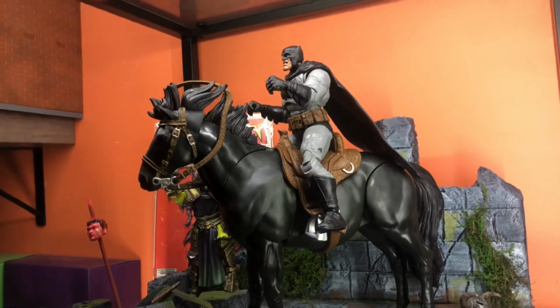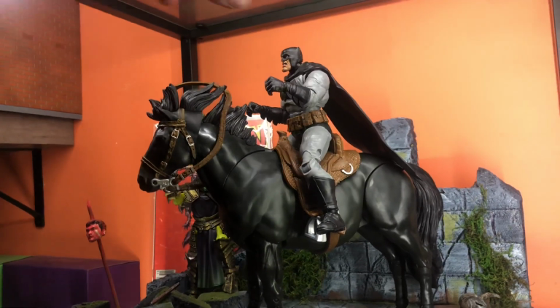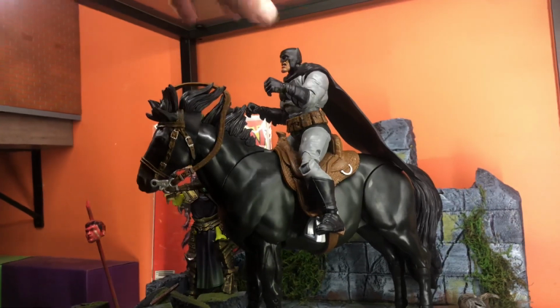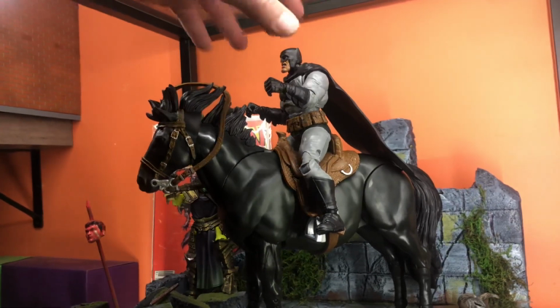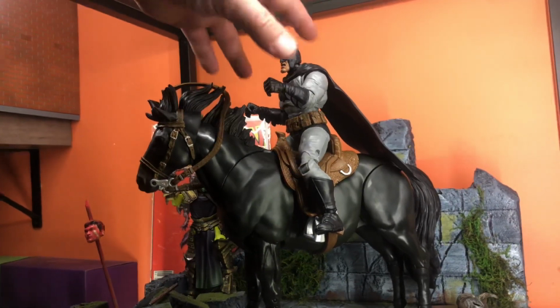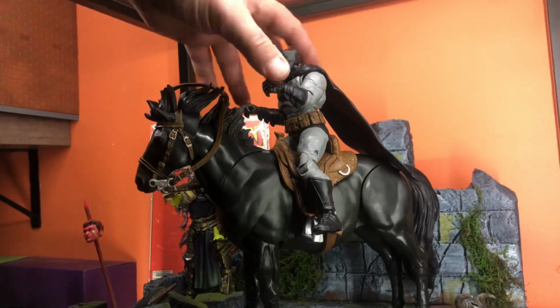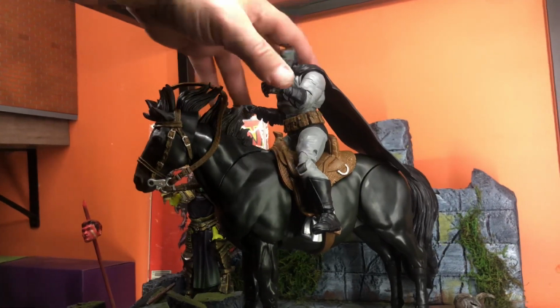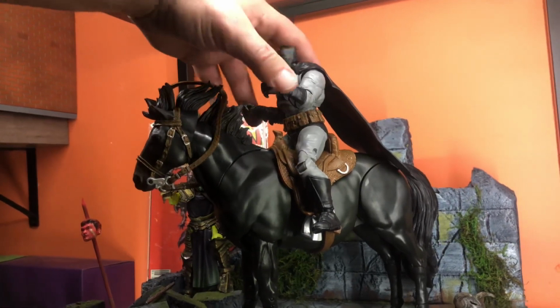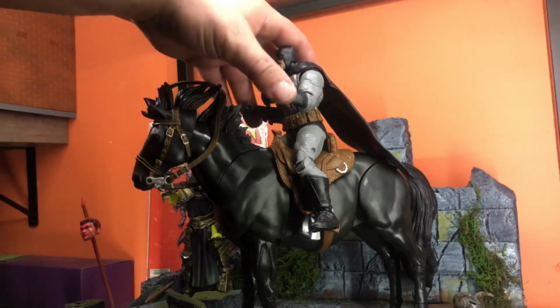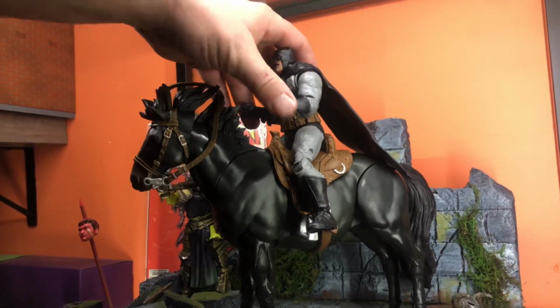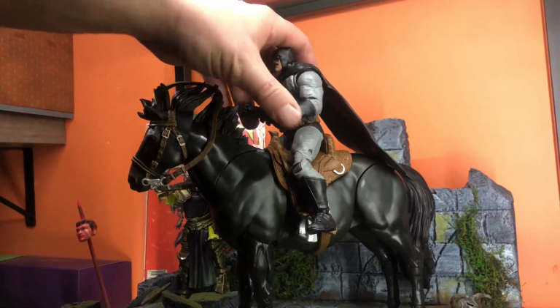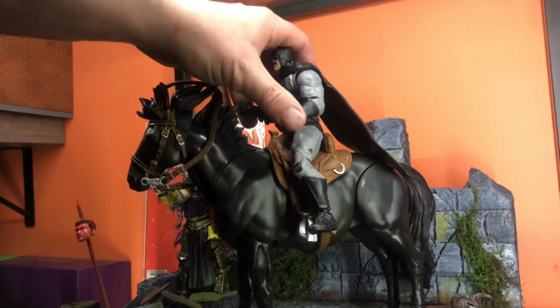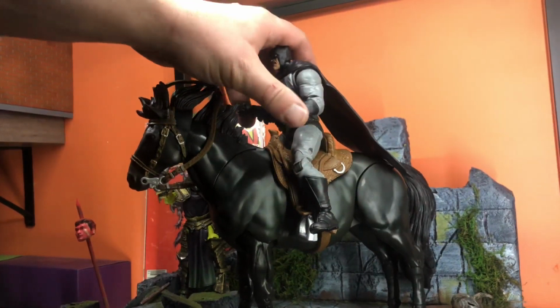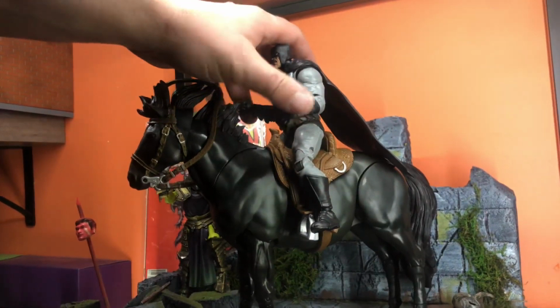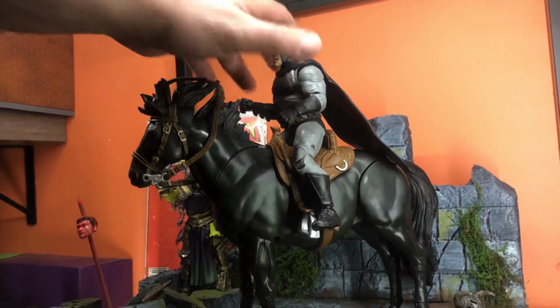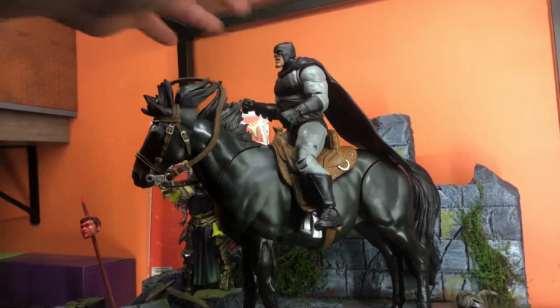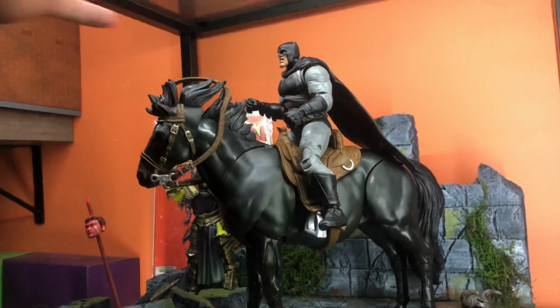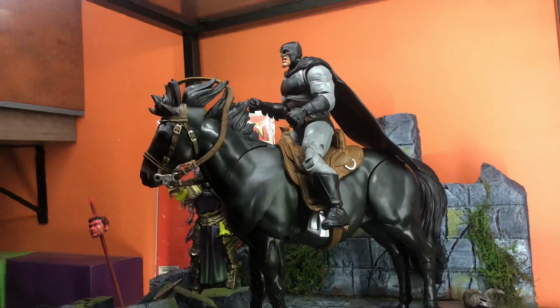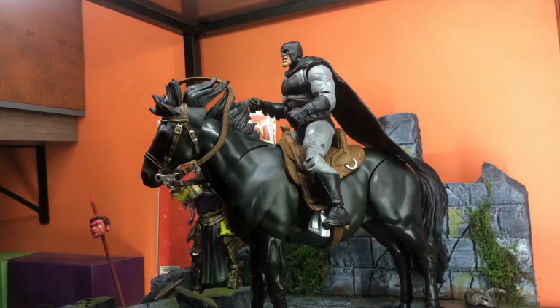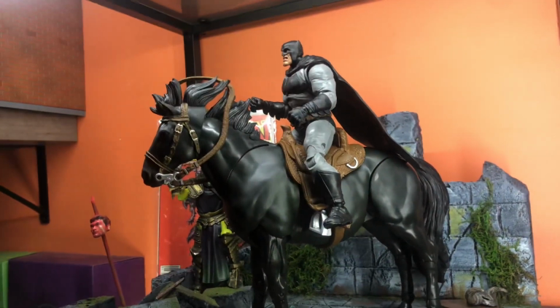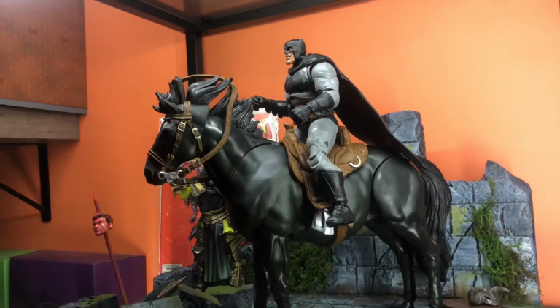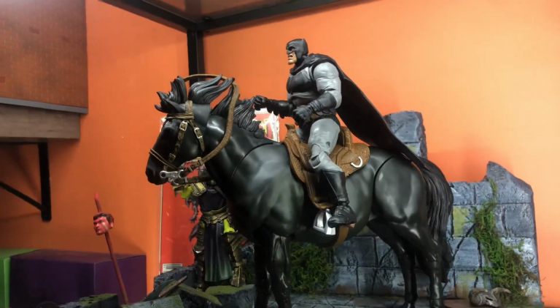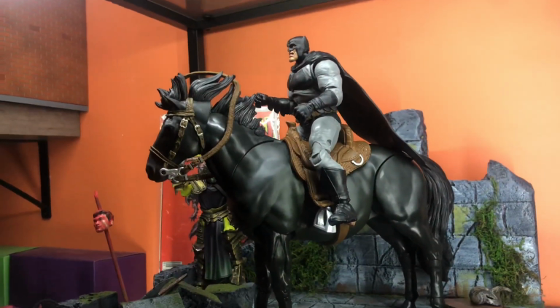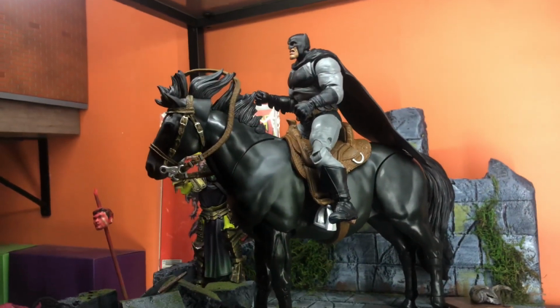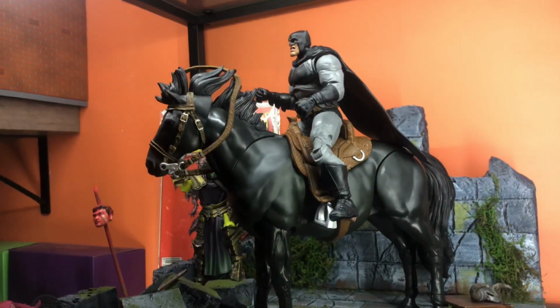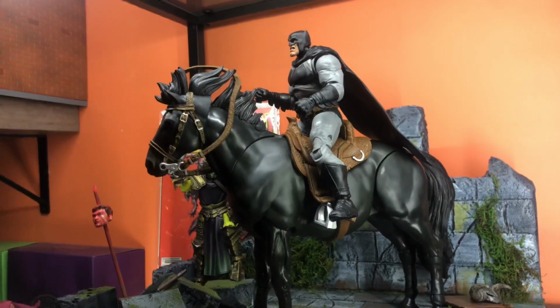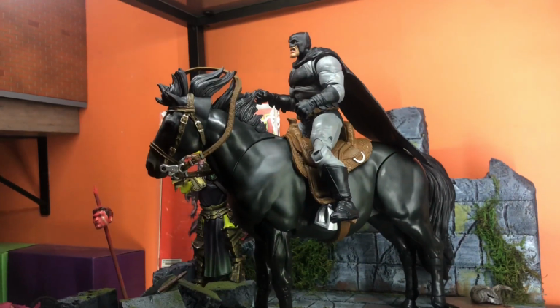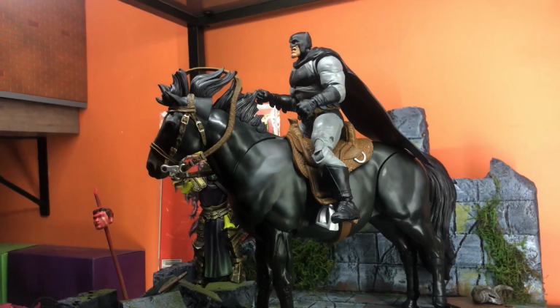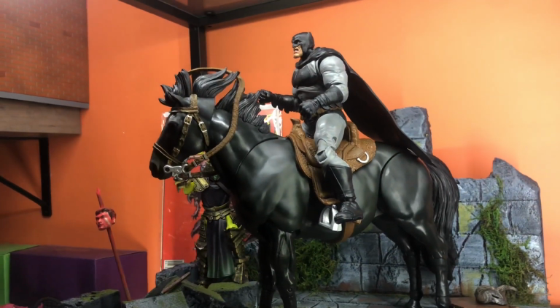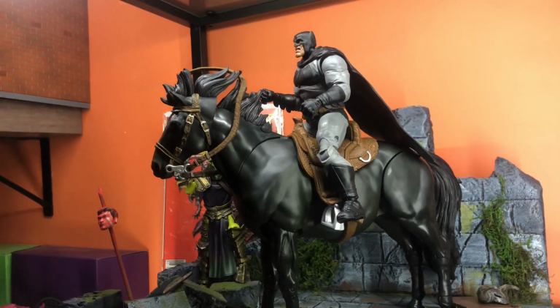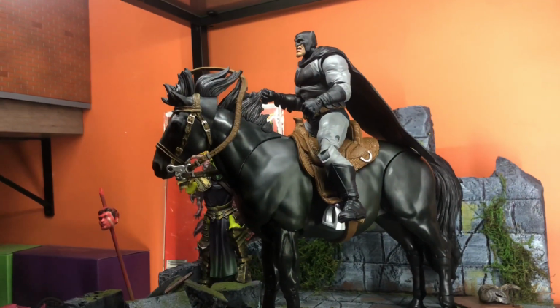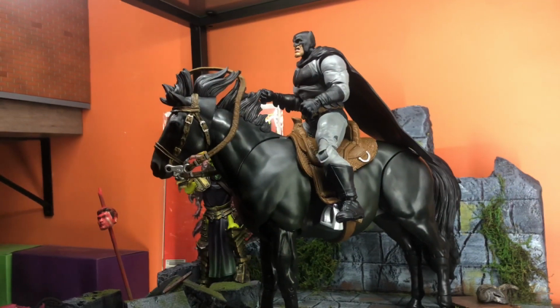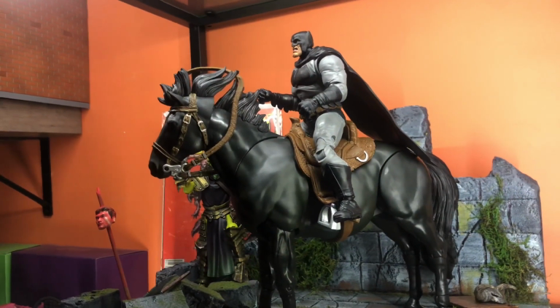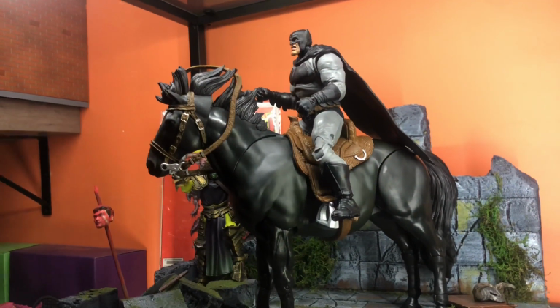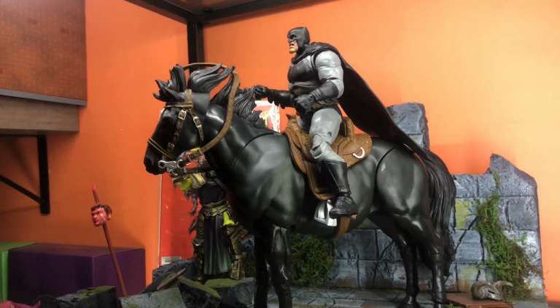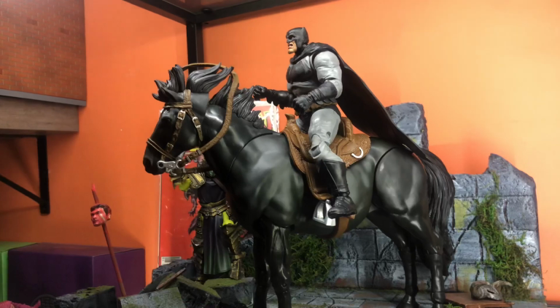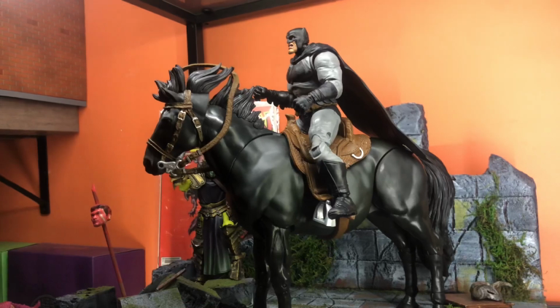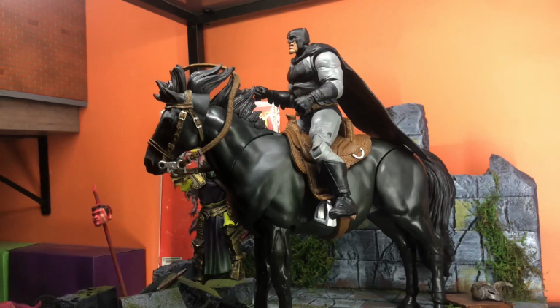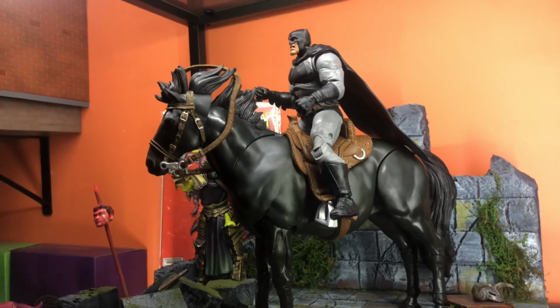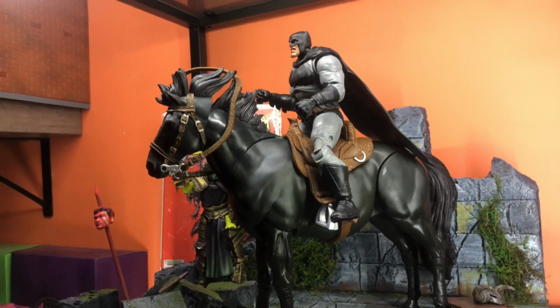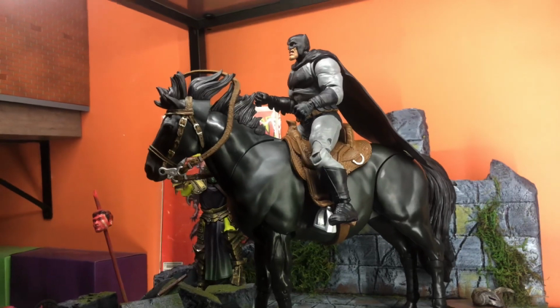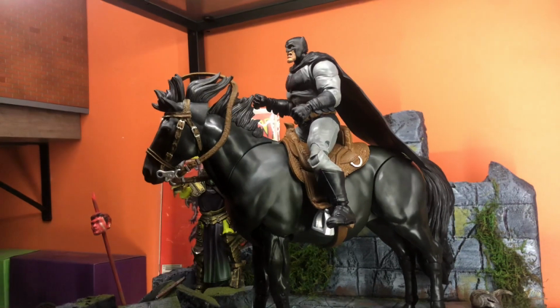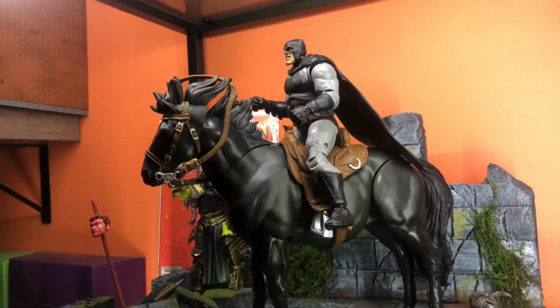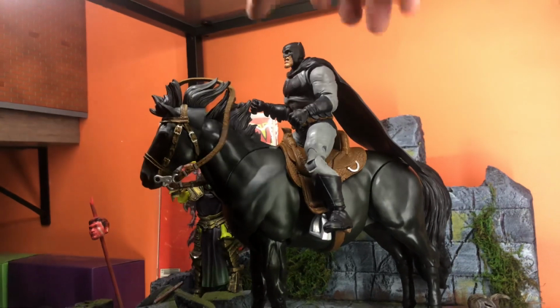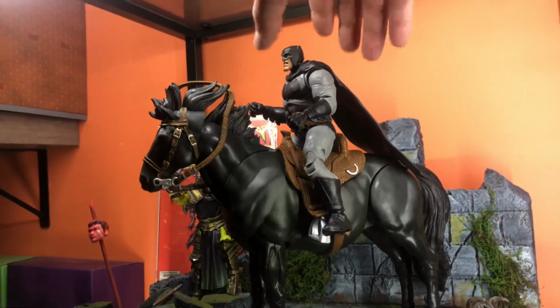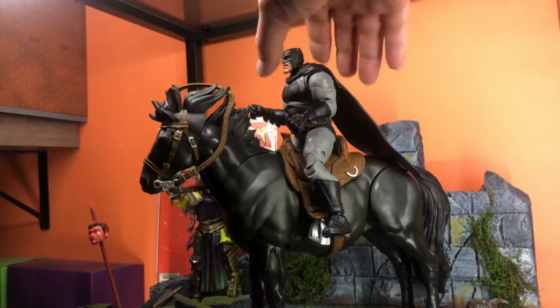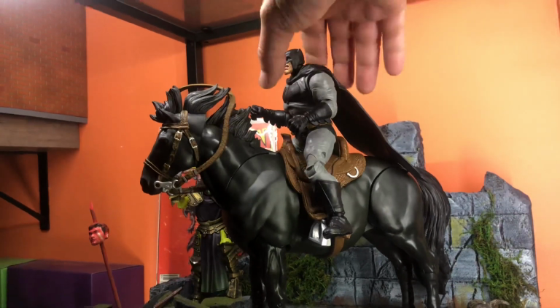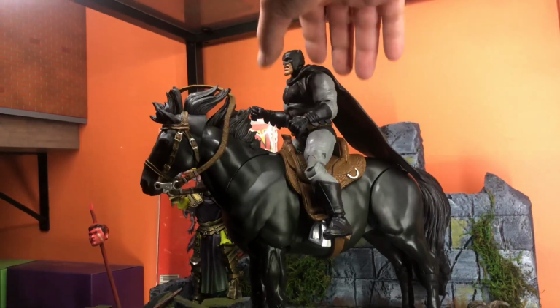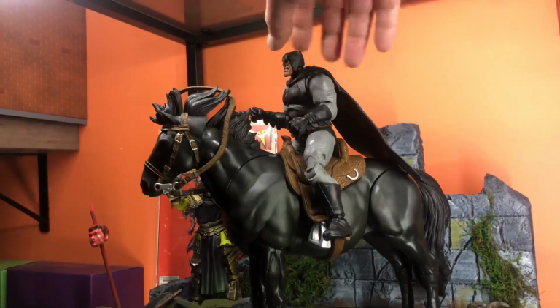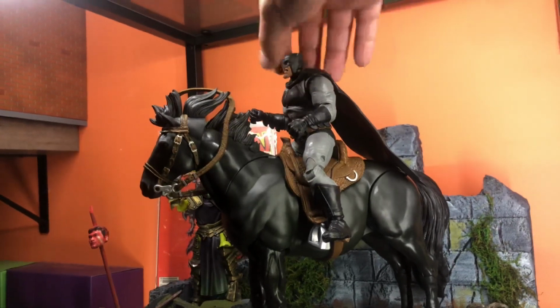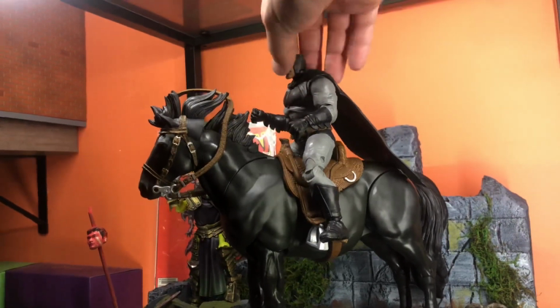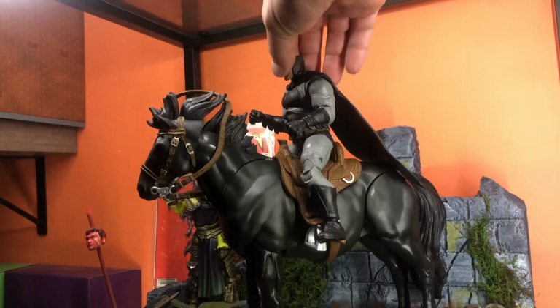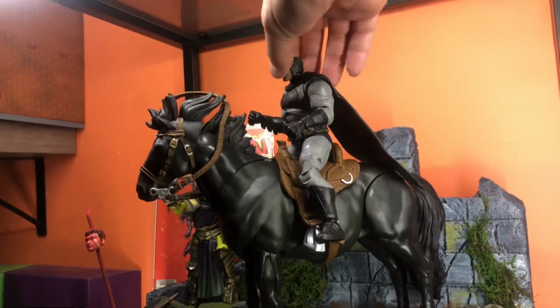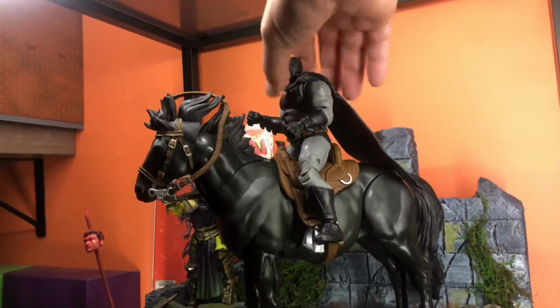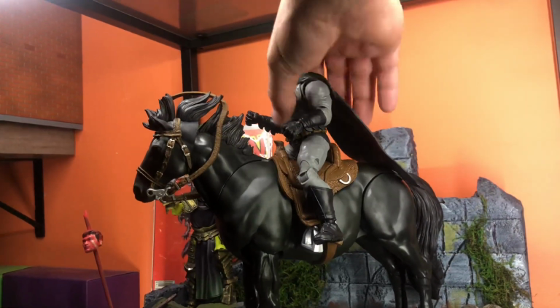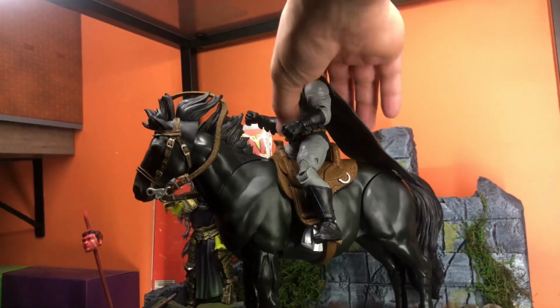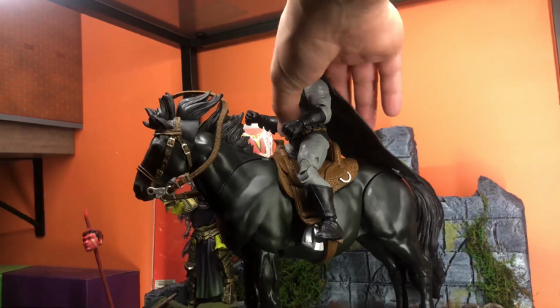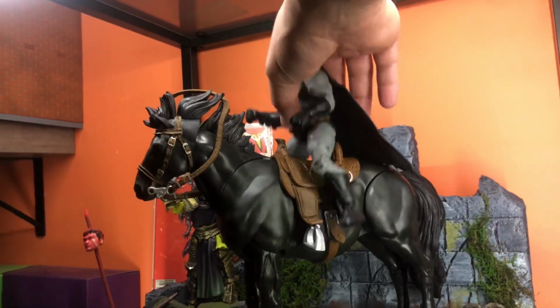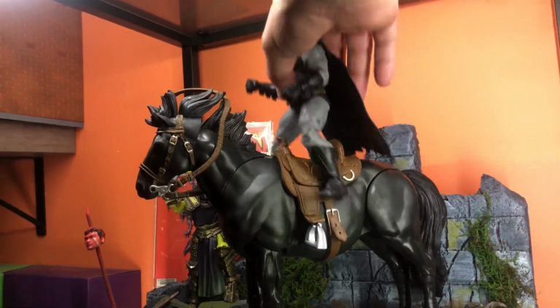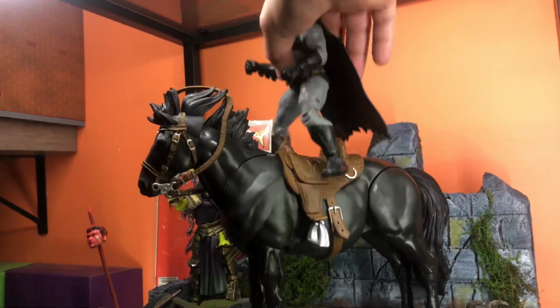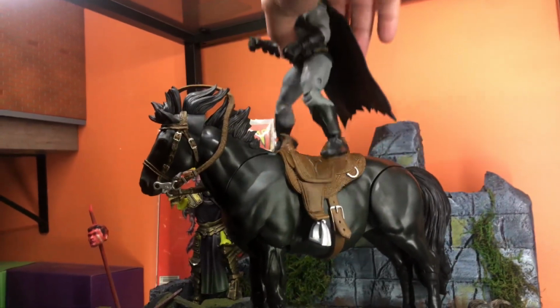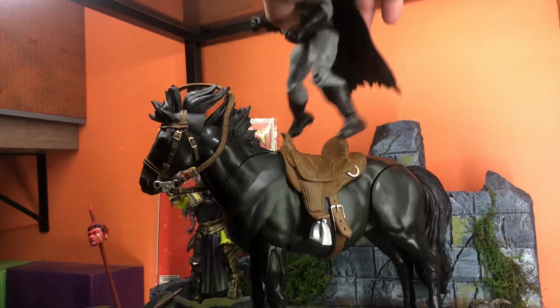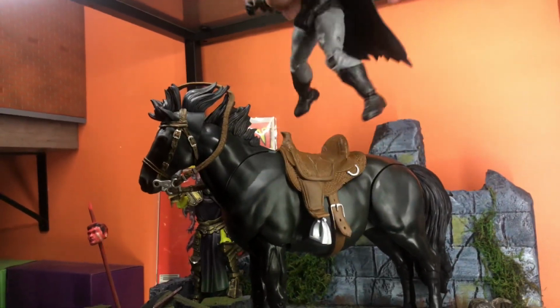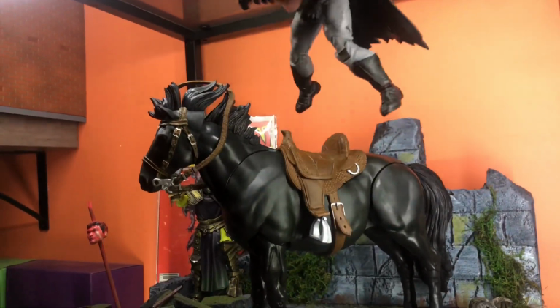We're going to start with a McFarlane Batman. He's meant for the horse, so he fits quite well. That's no surprise.